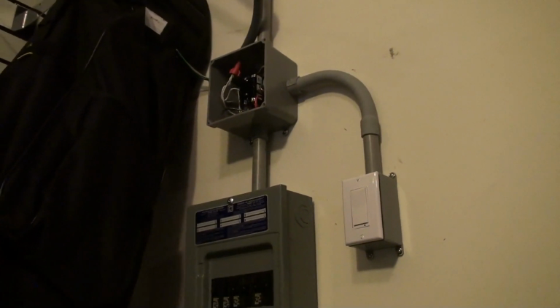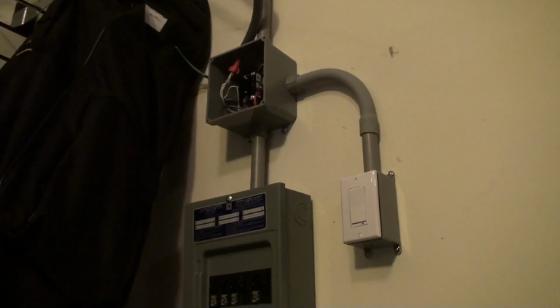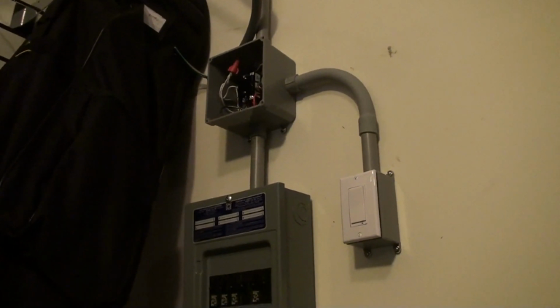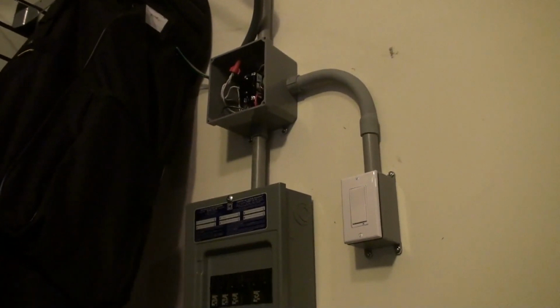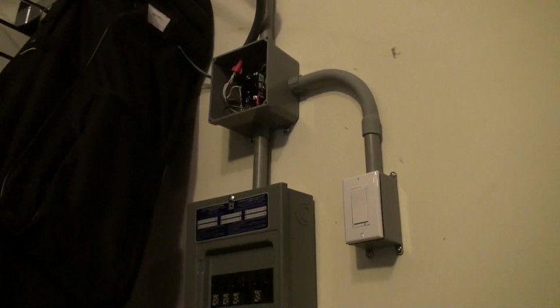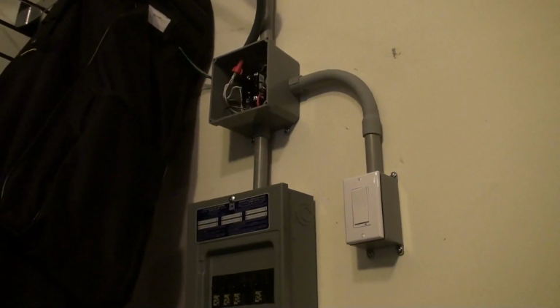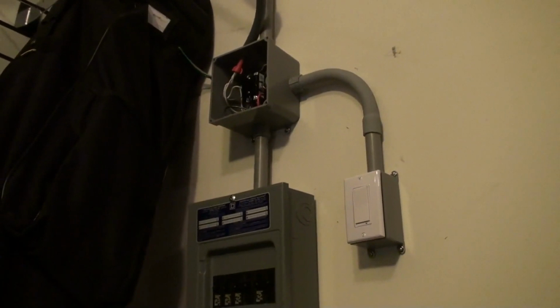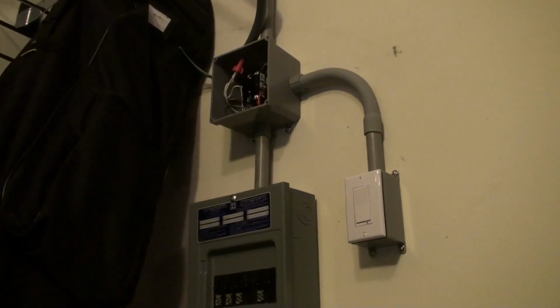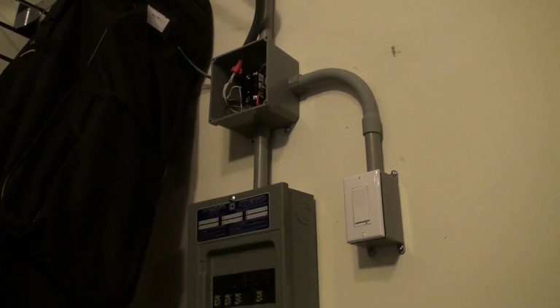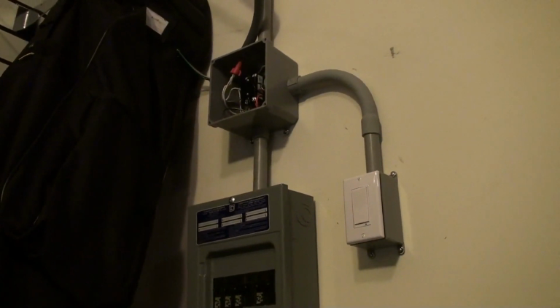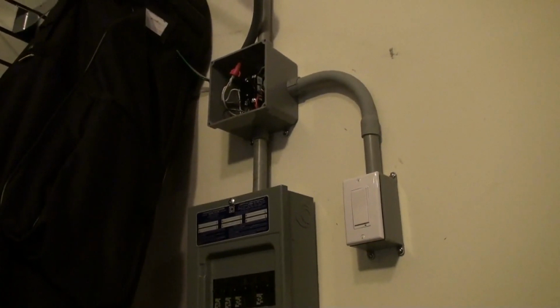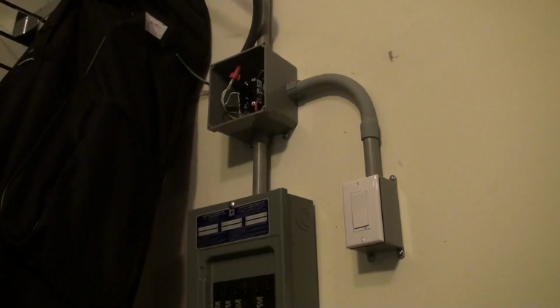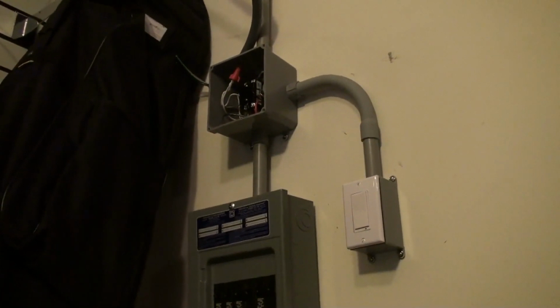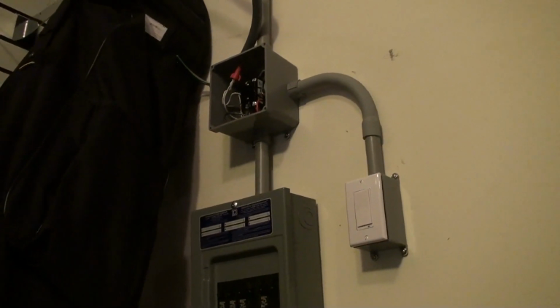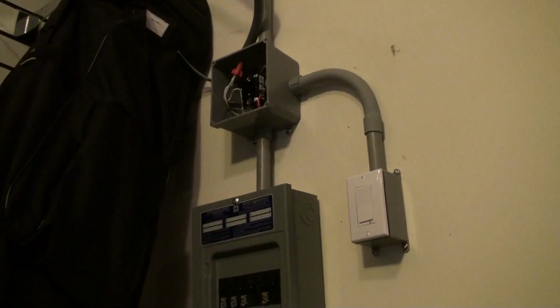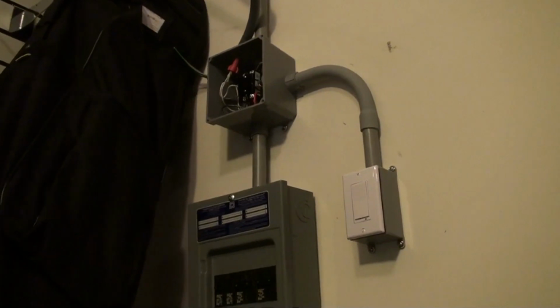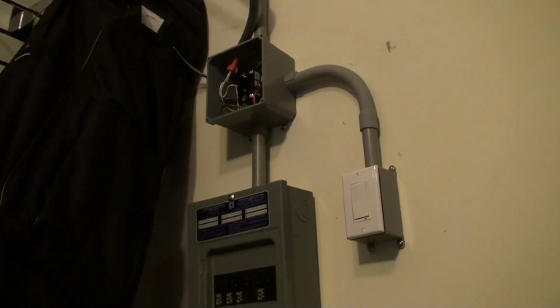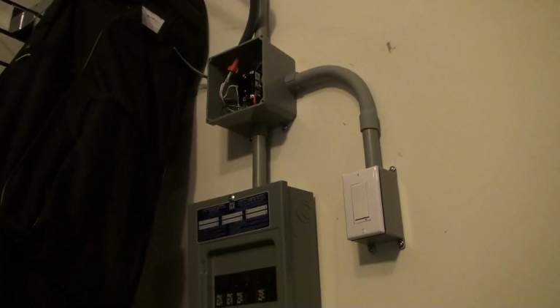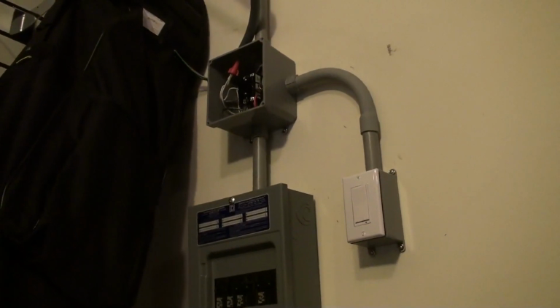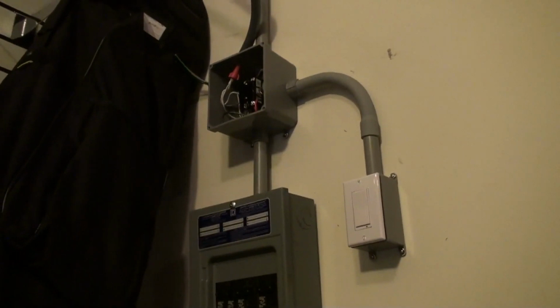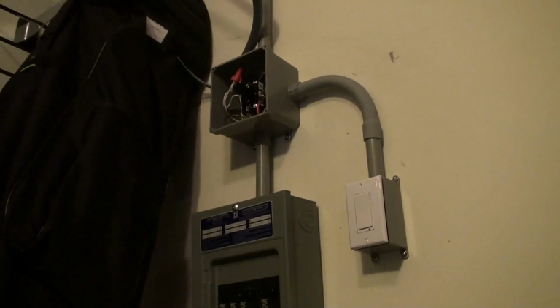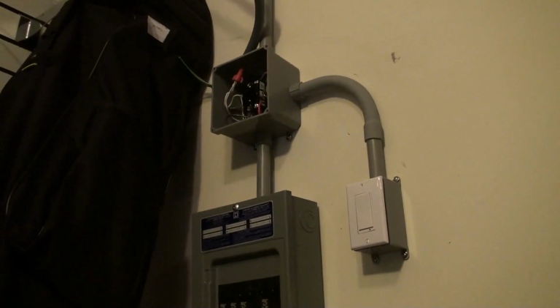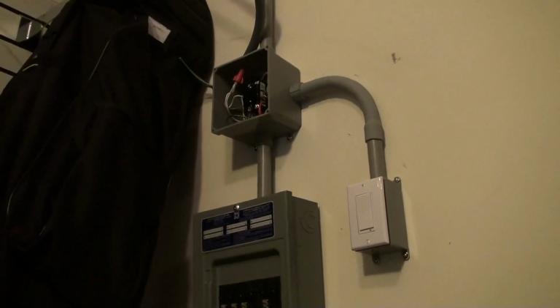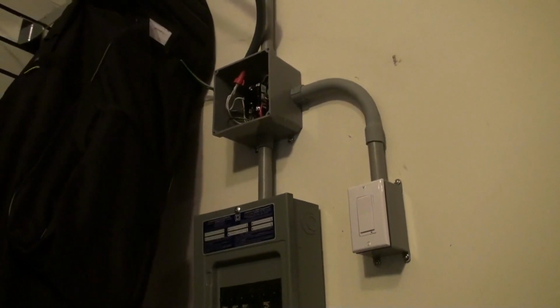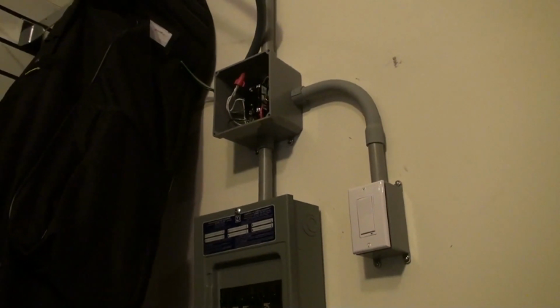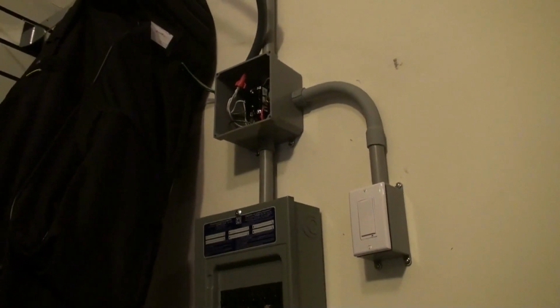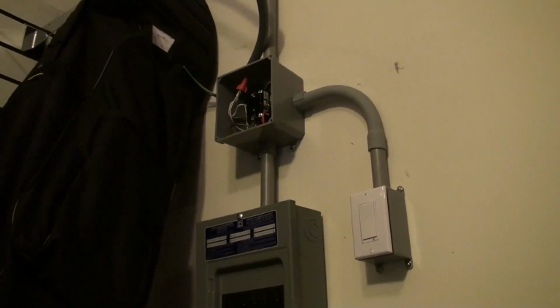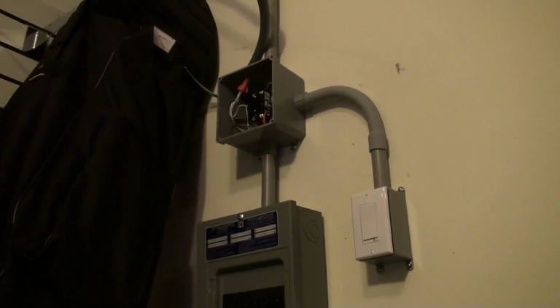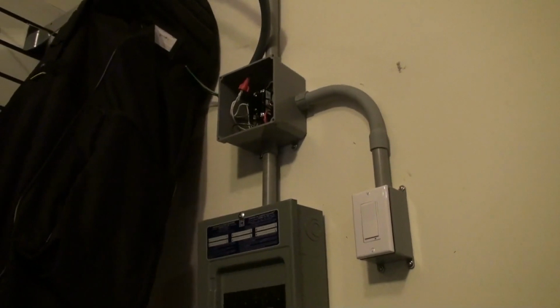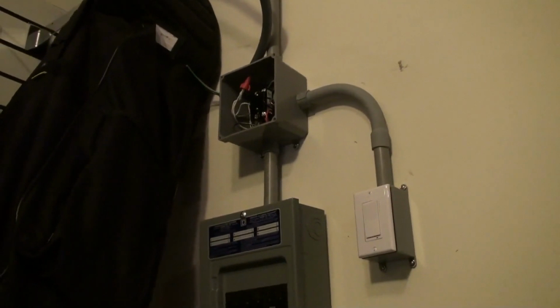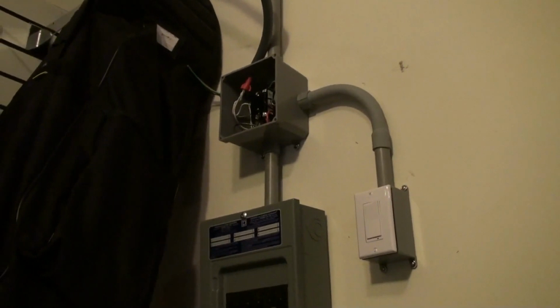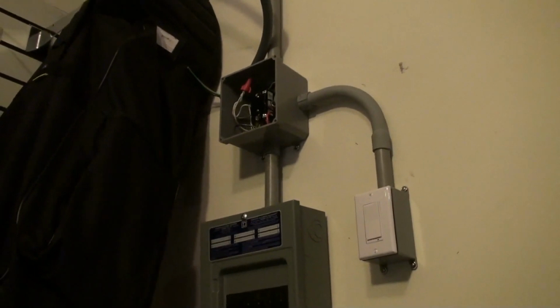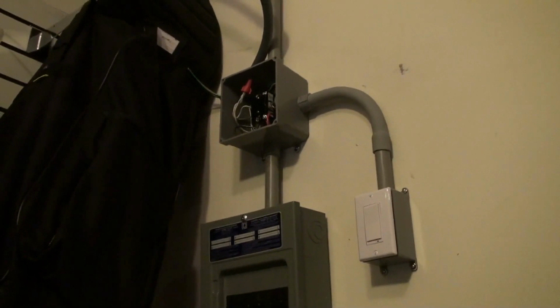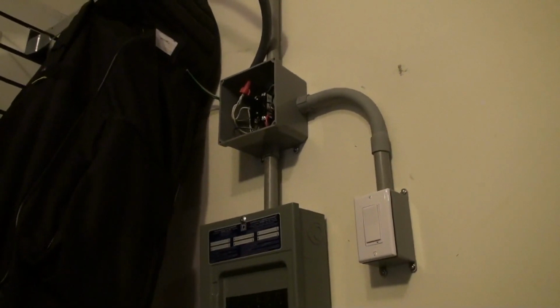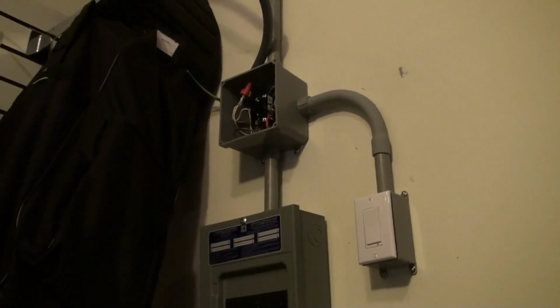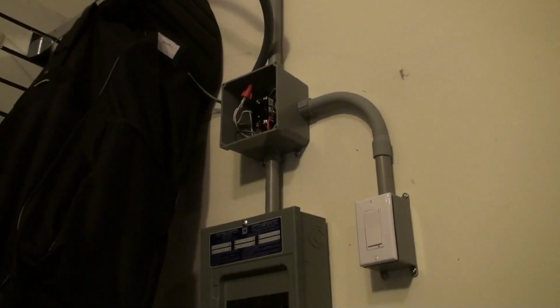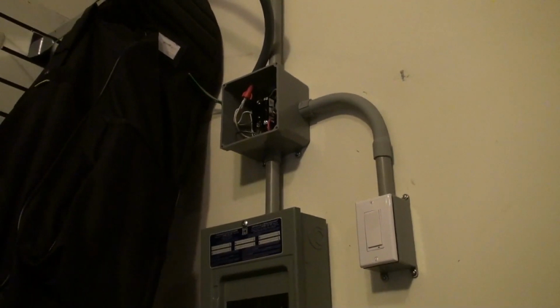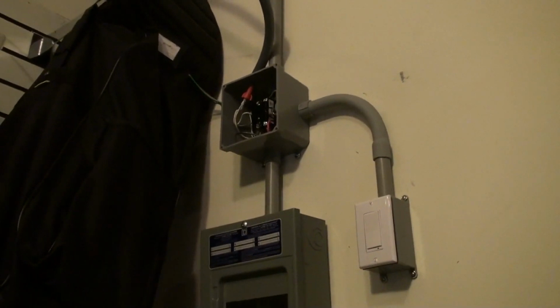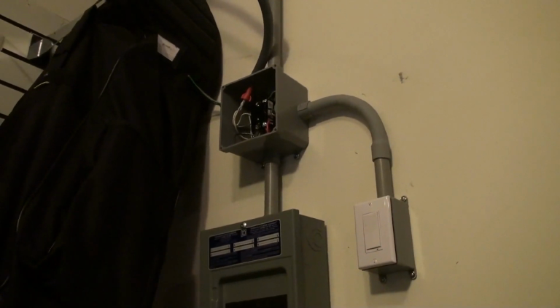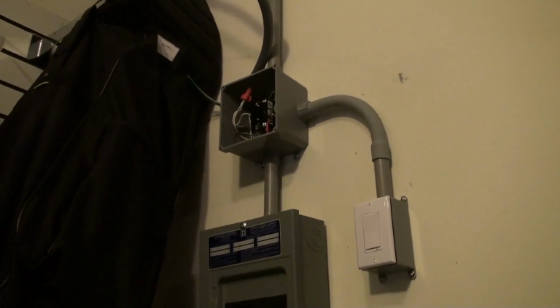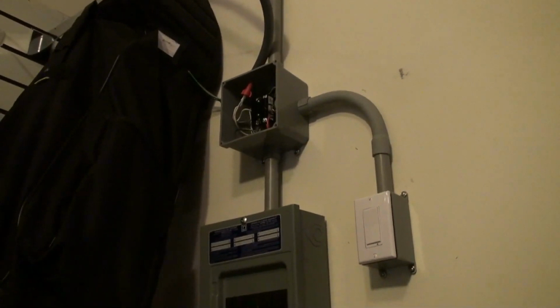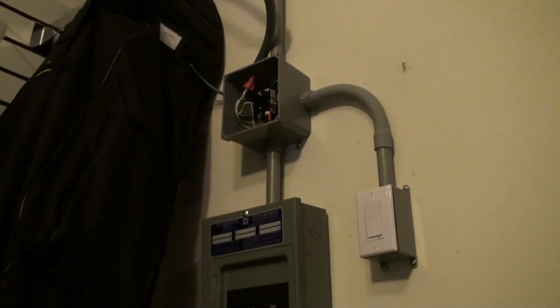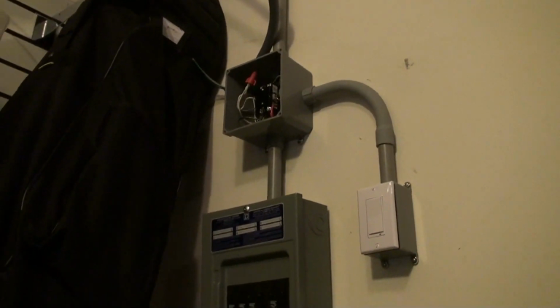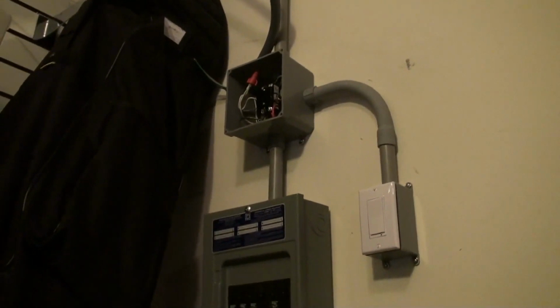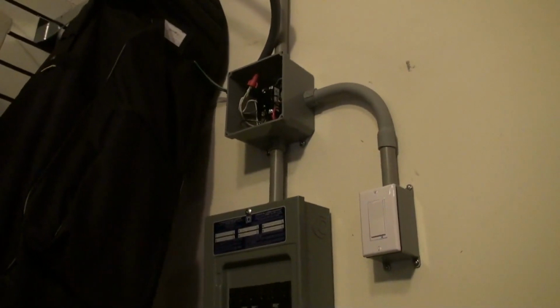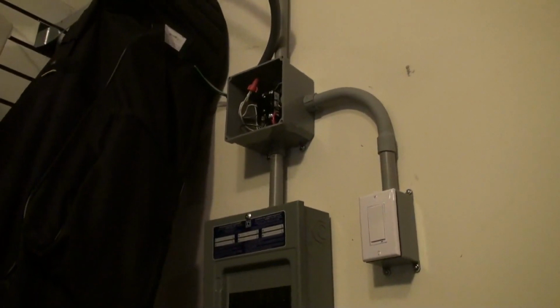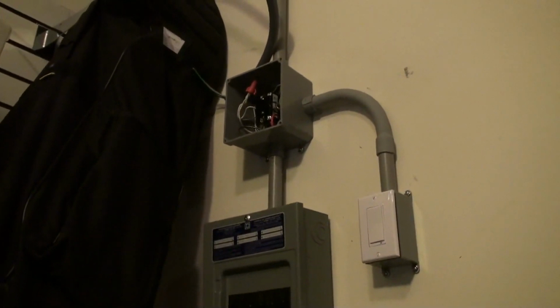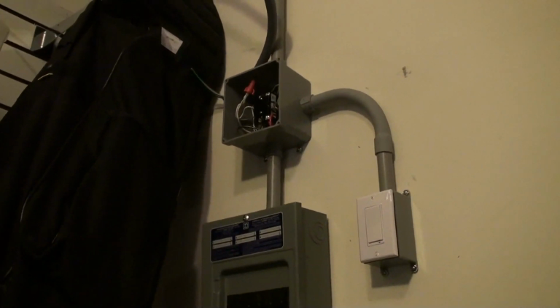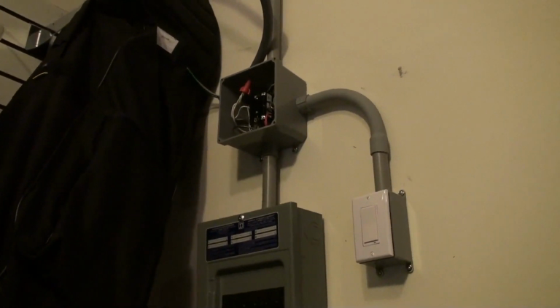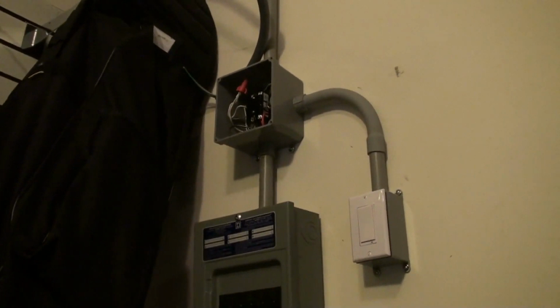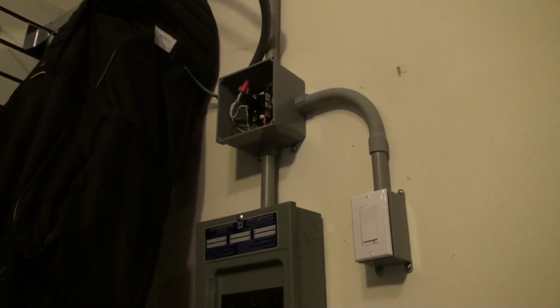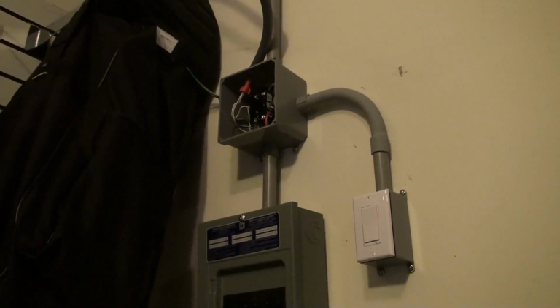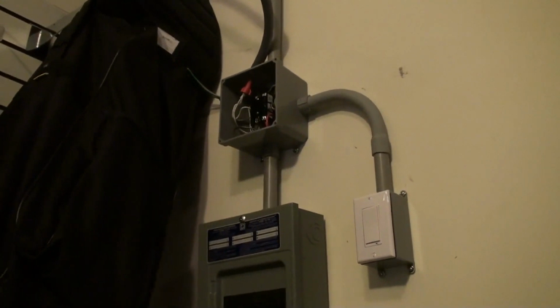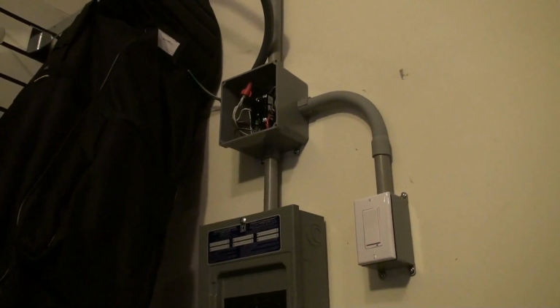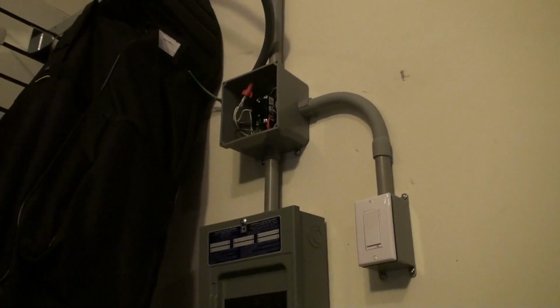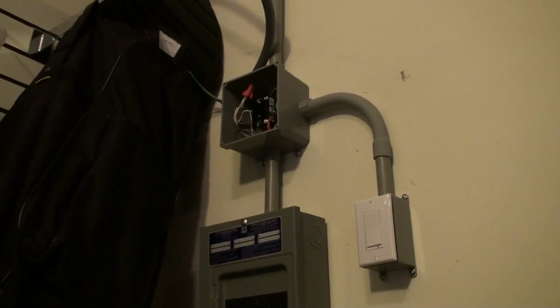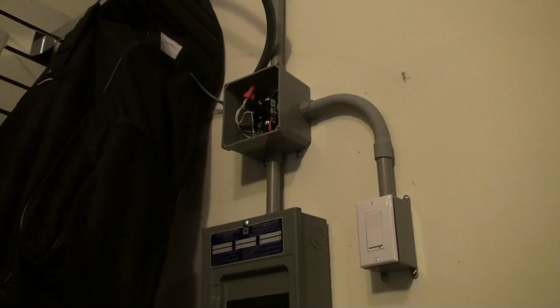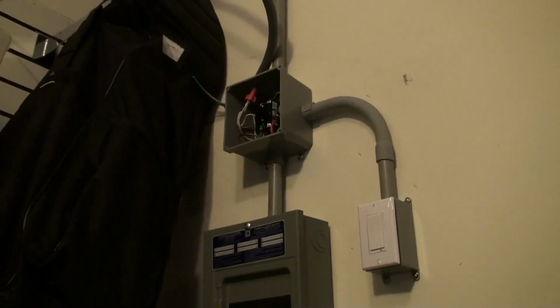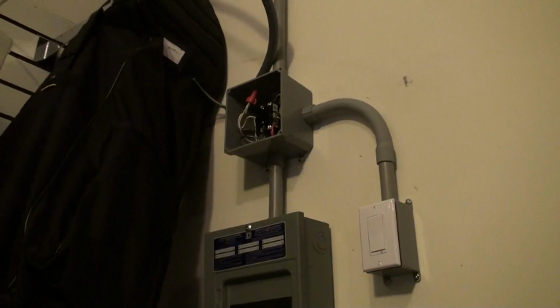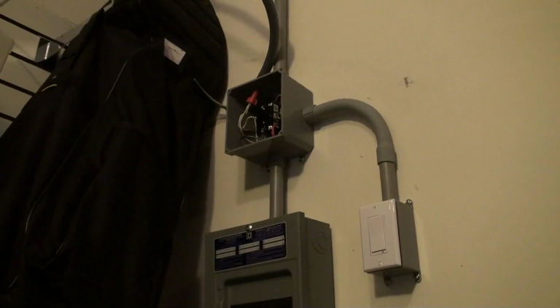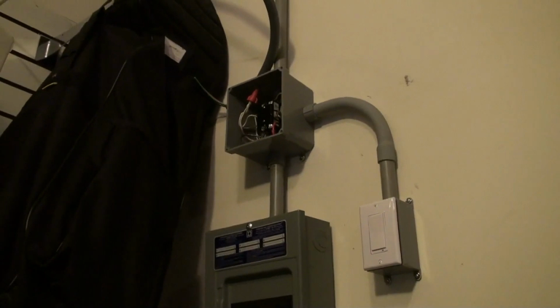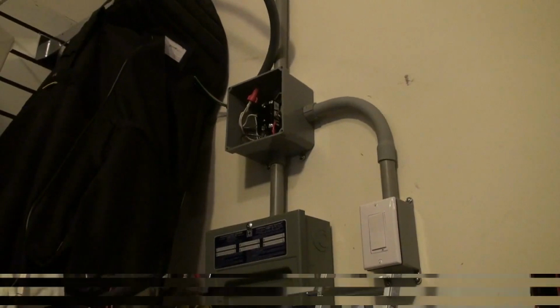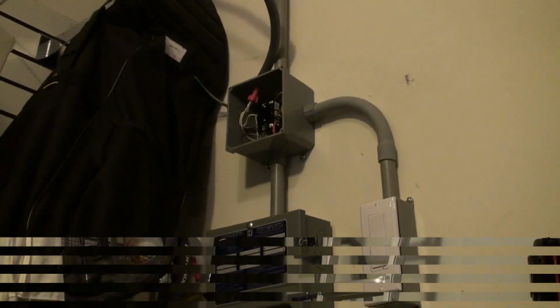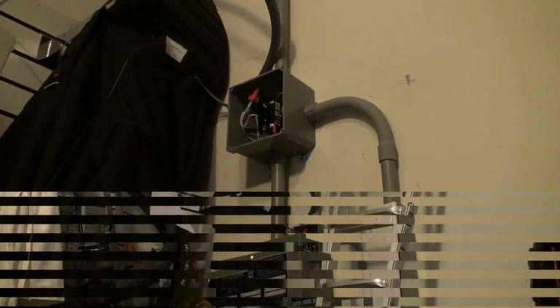So what we'll do next is get up, mount the bracket, run some wire on the conduits, and get ready to mount the heater up.